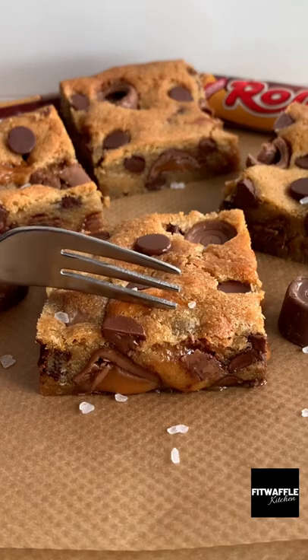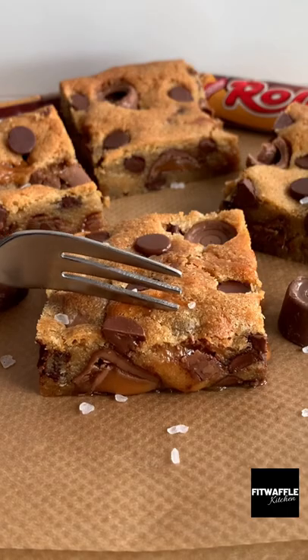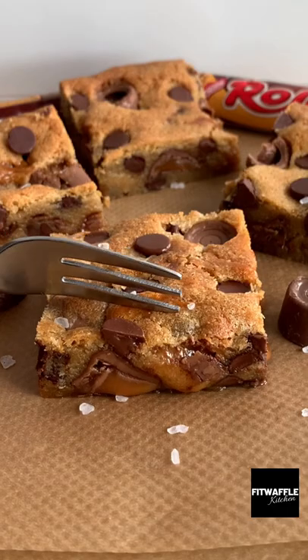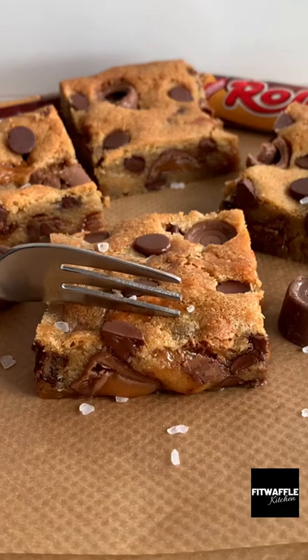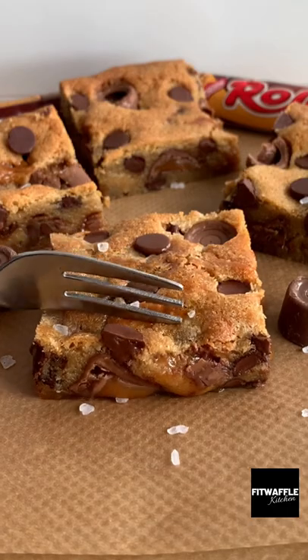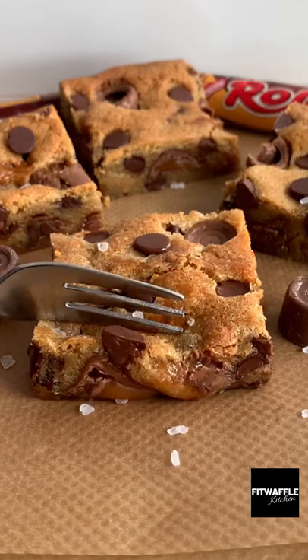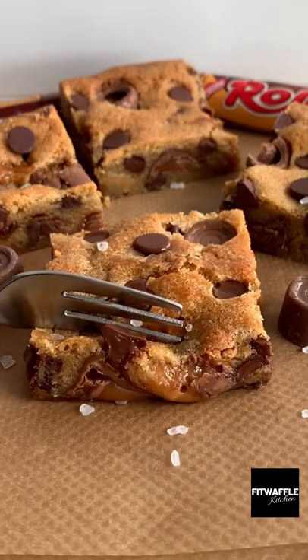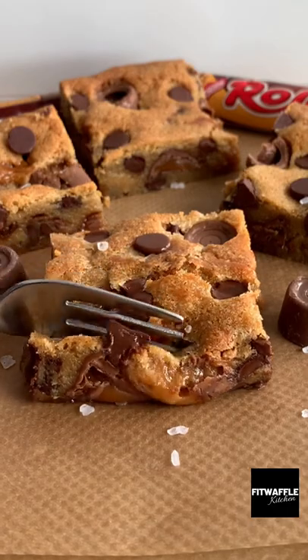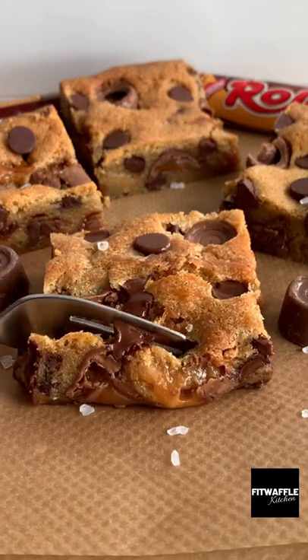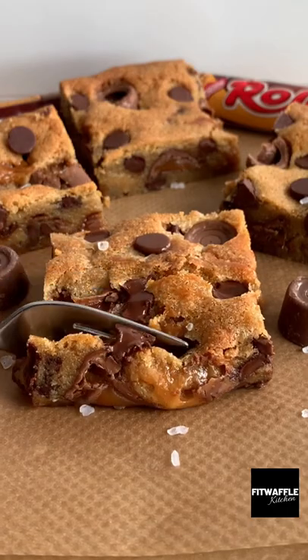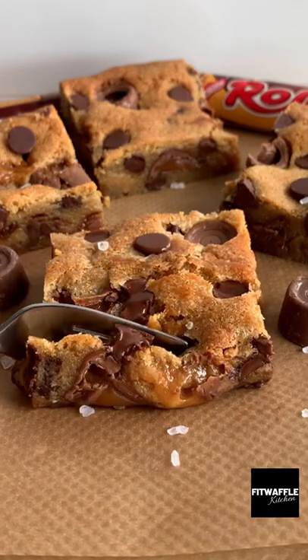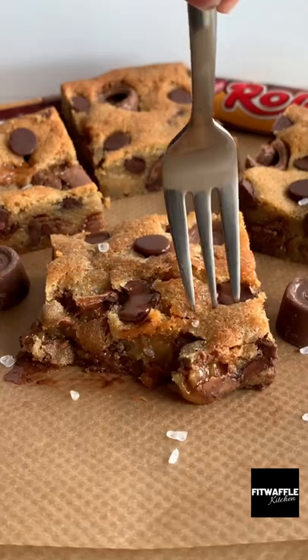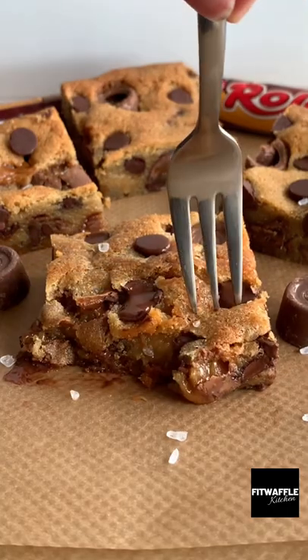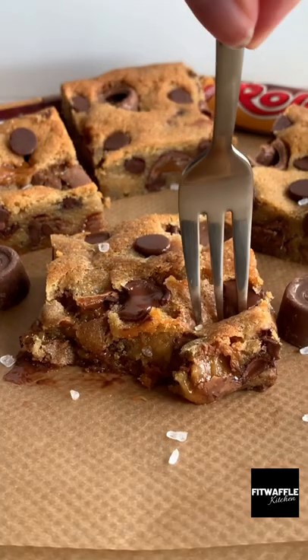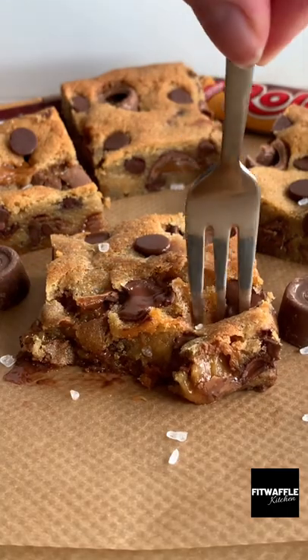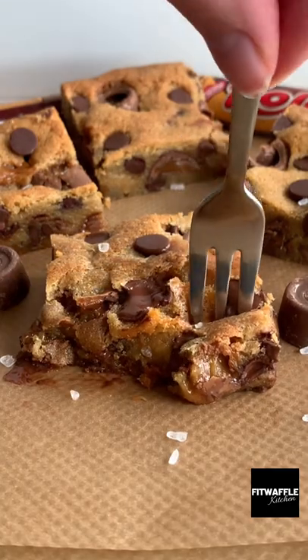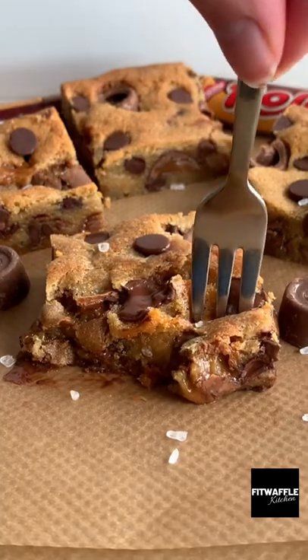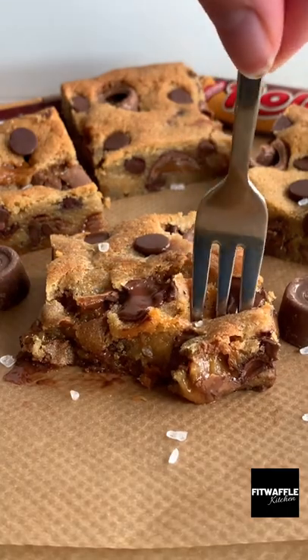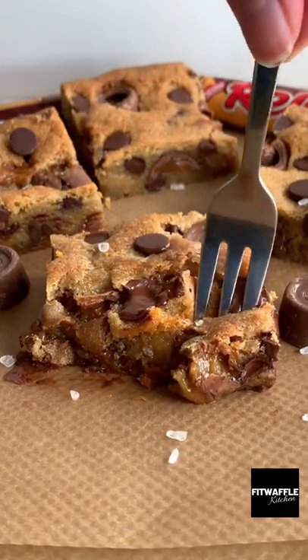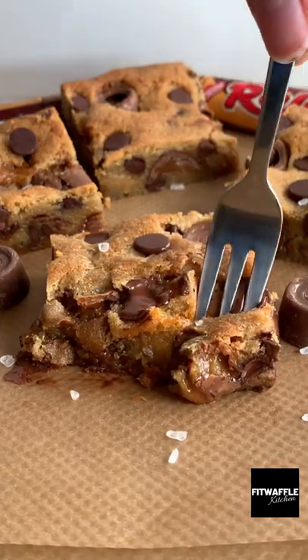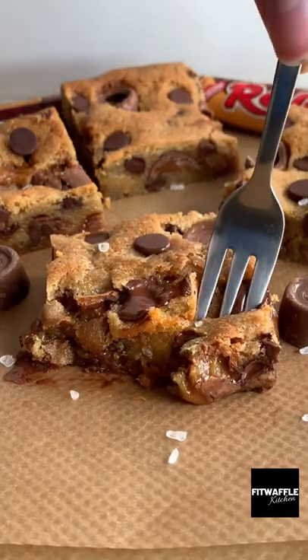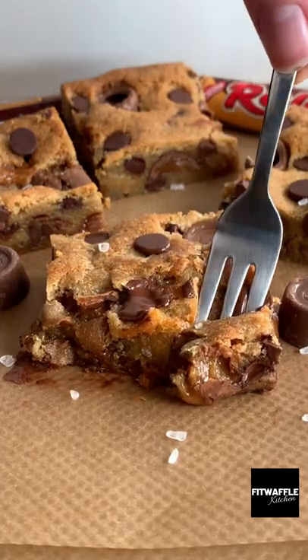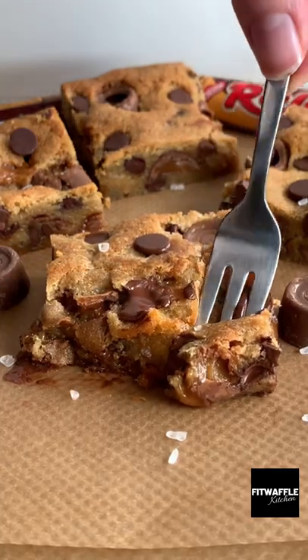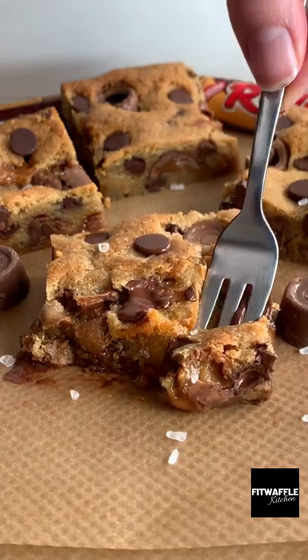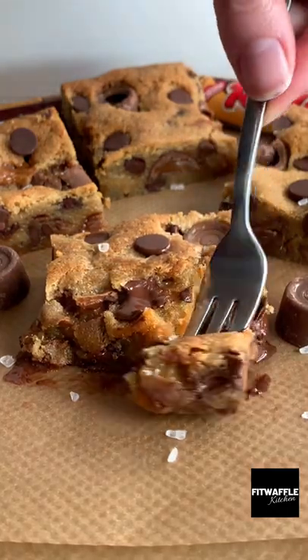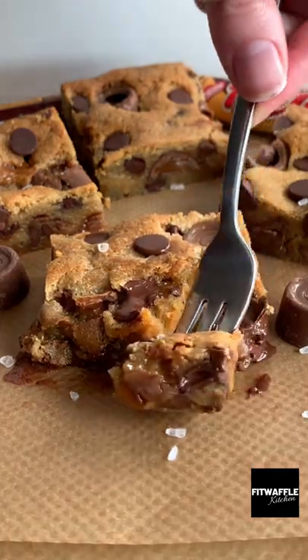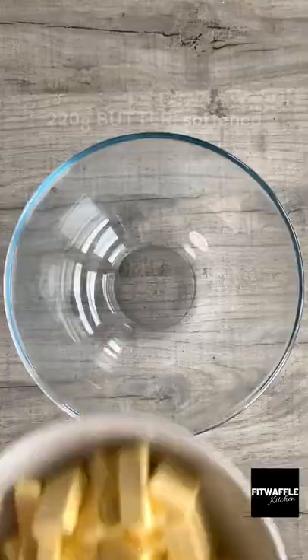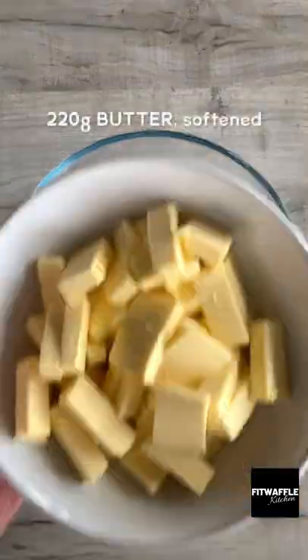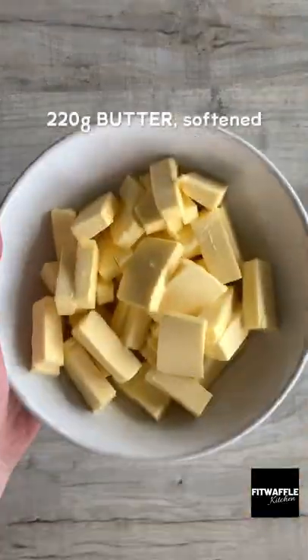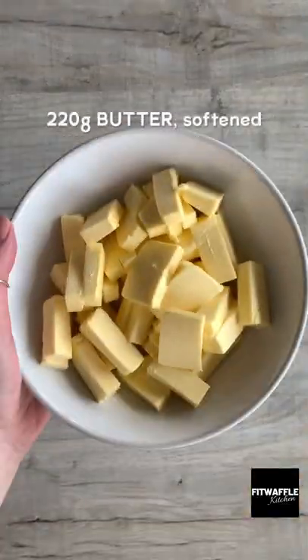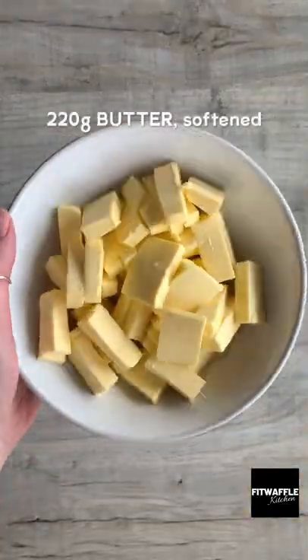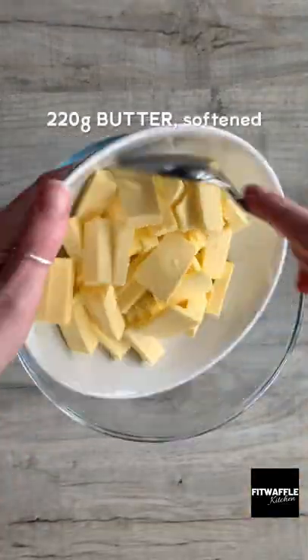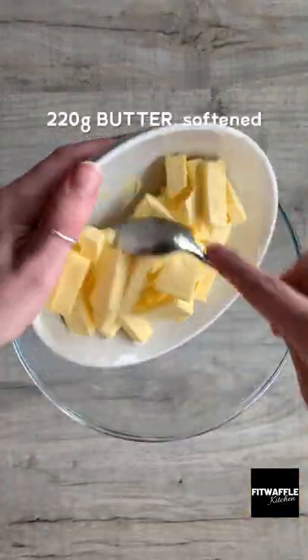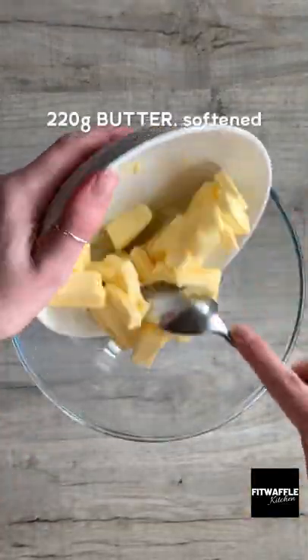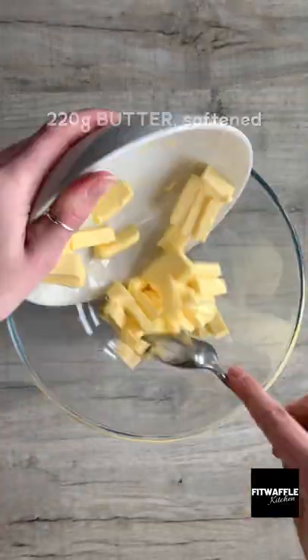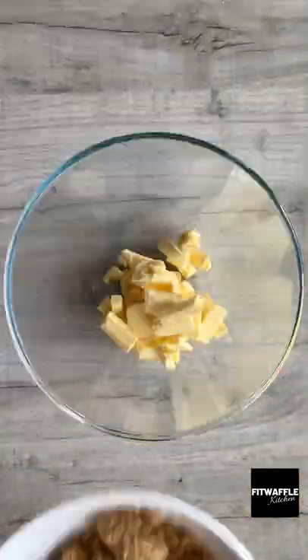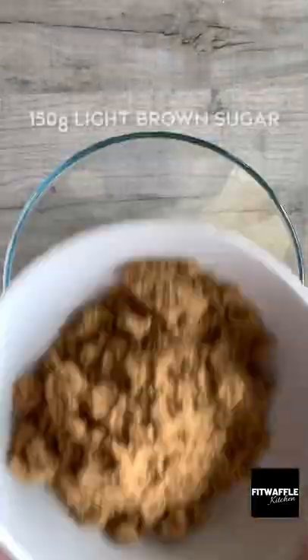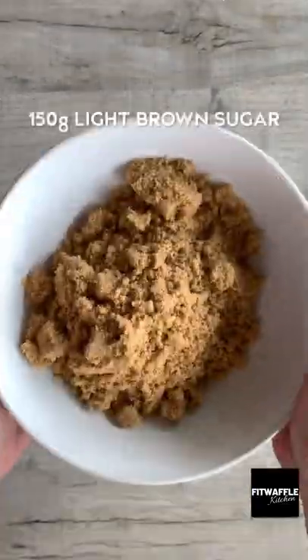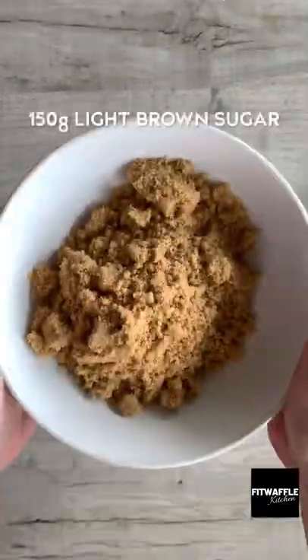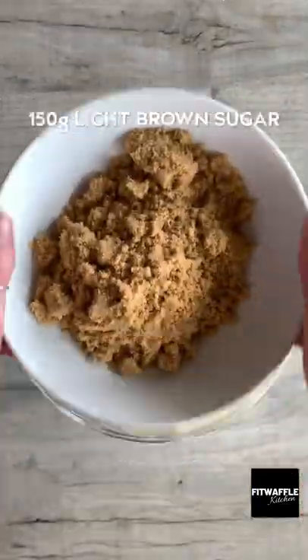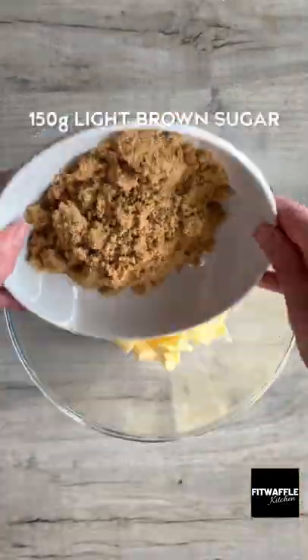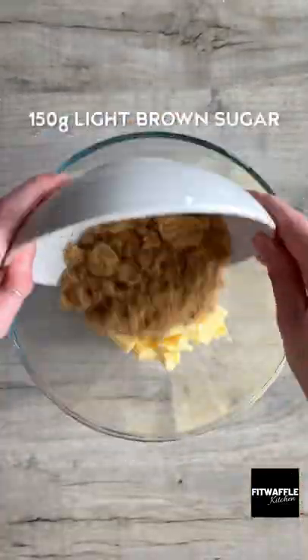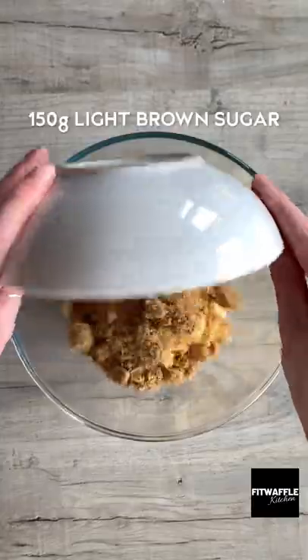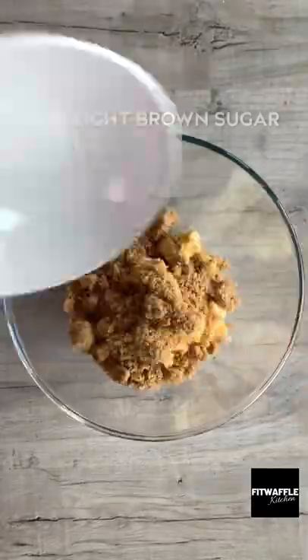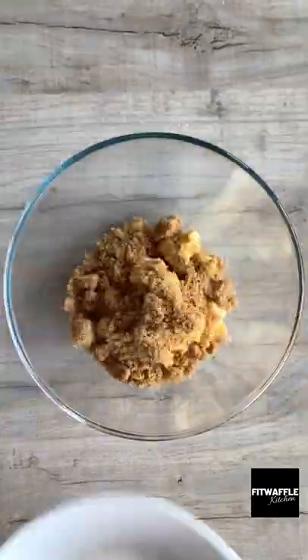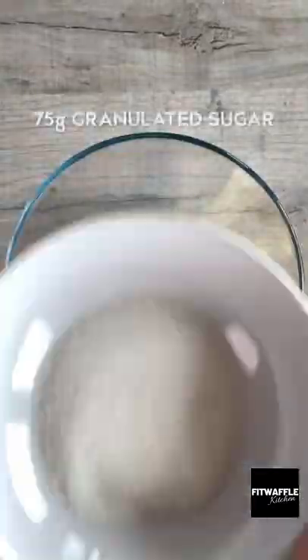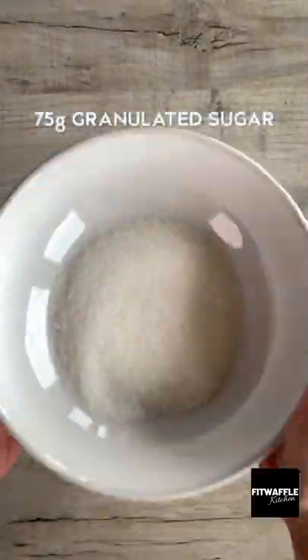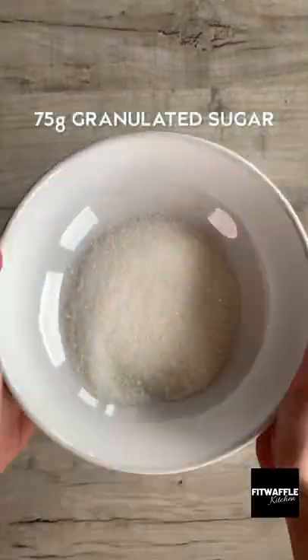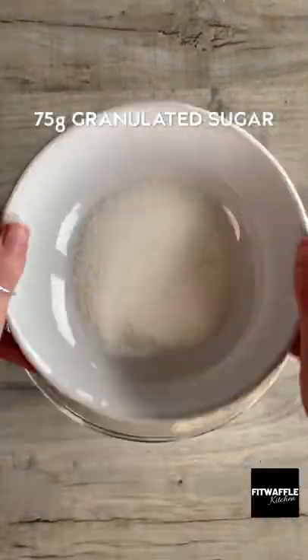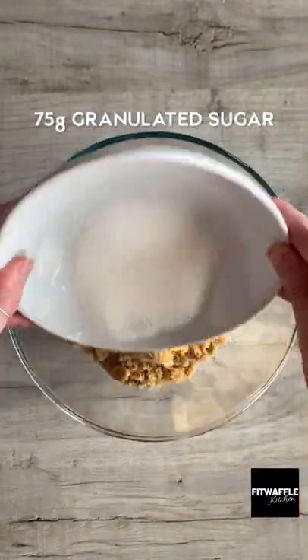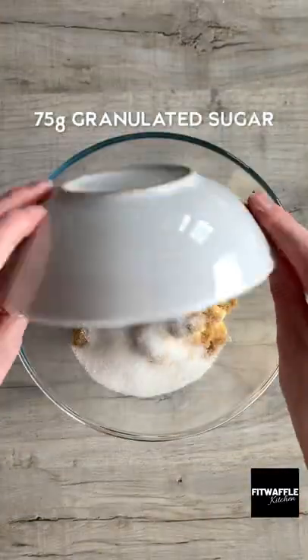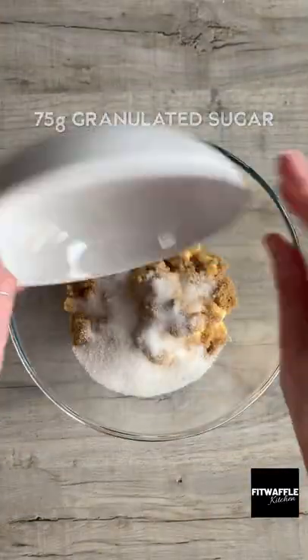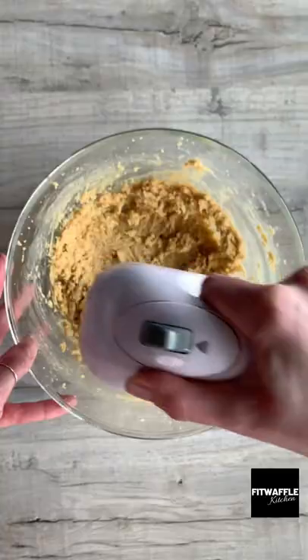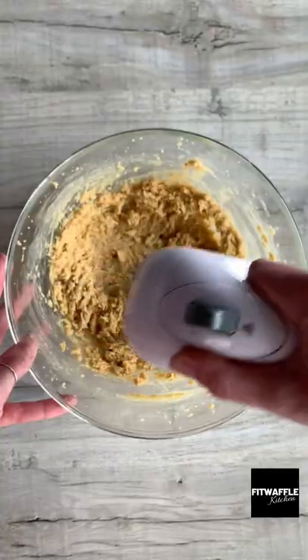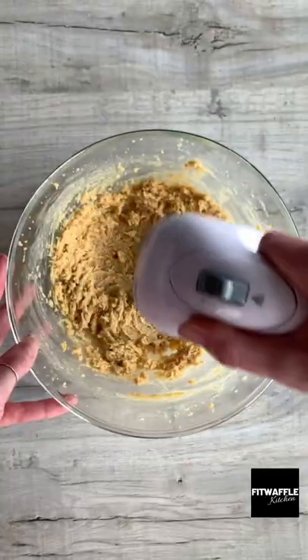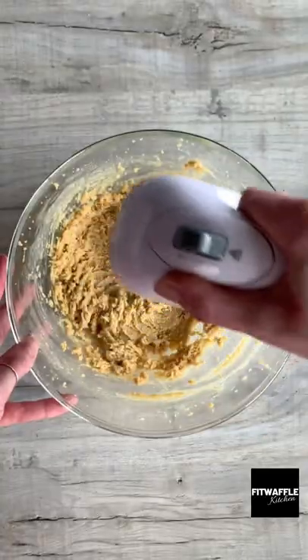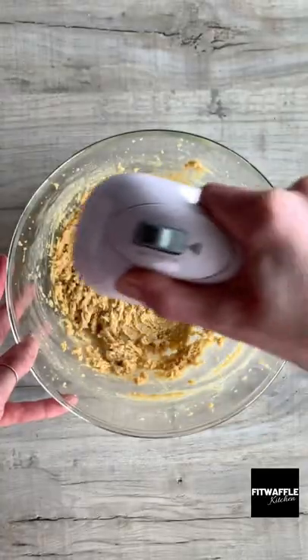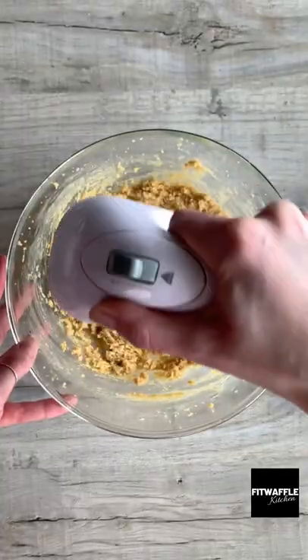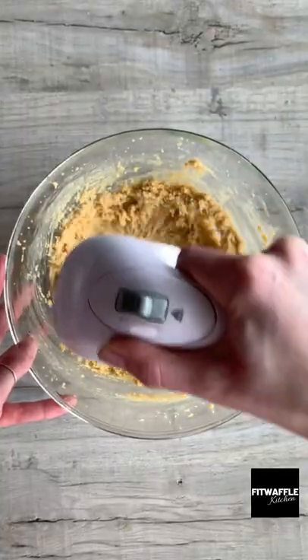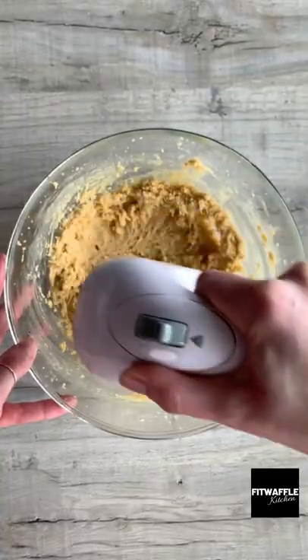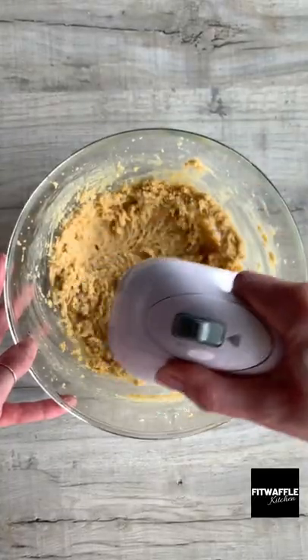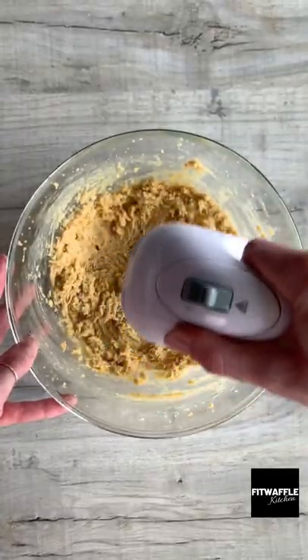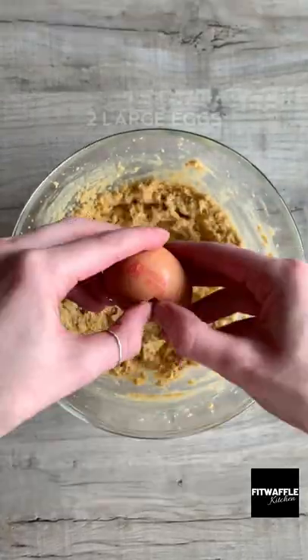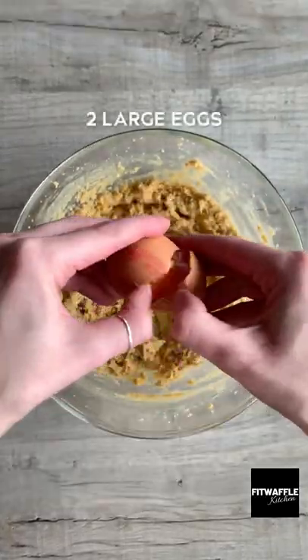What's up guys? Today we're going to be making Rolo Cookie Dough Bars. Add softened butter, light brown sugar and granulated sugar to a bowl and whisk until light and fluffy.